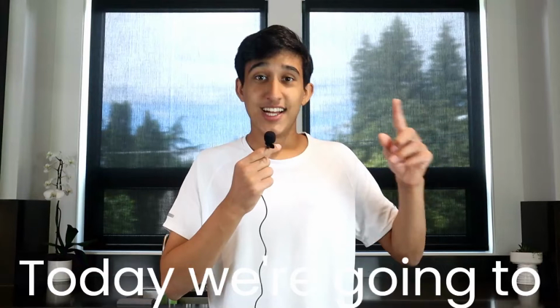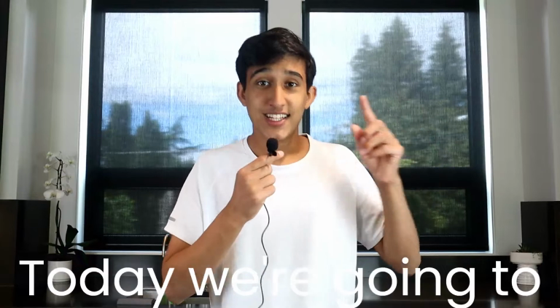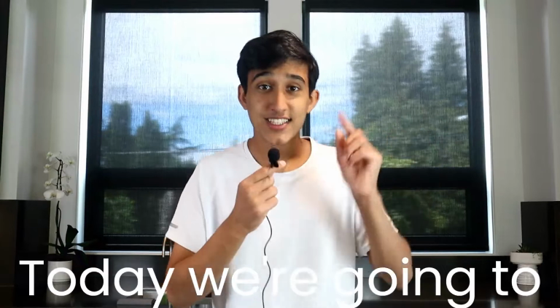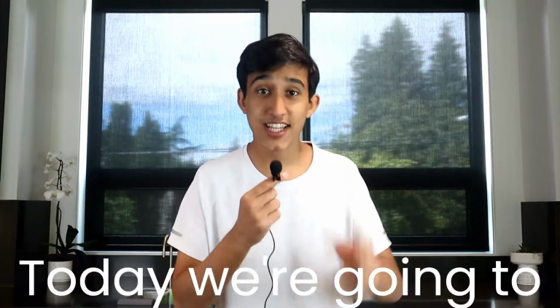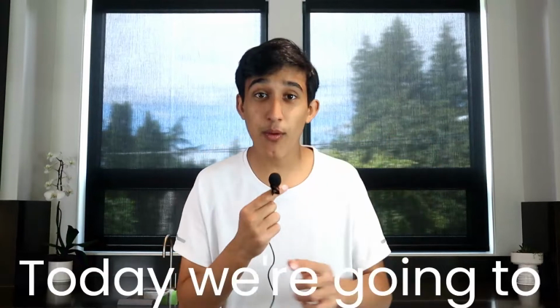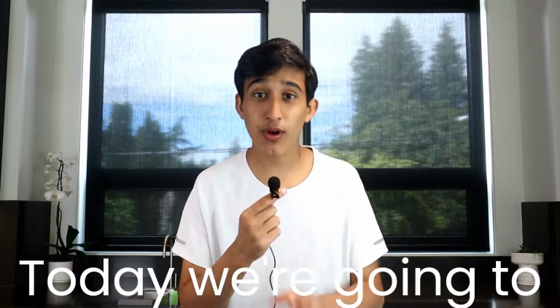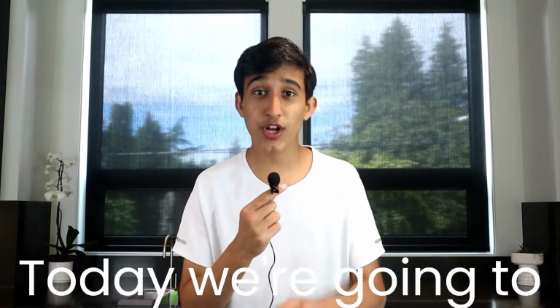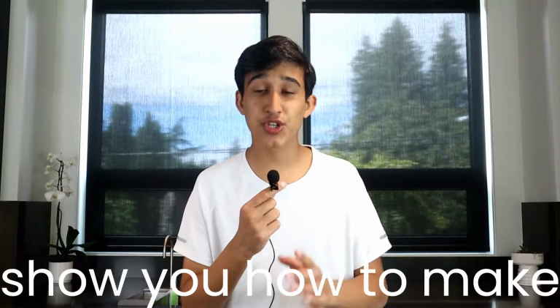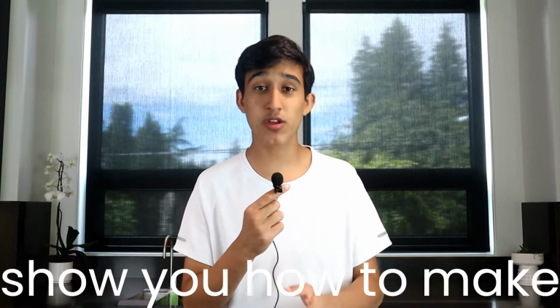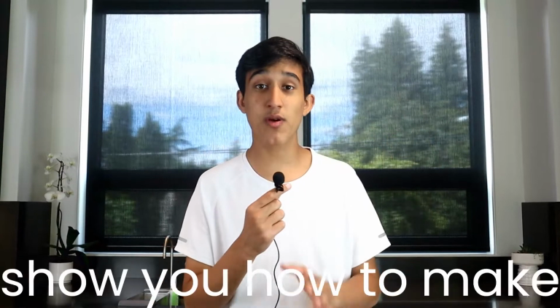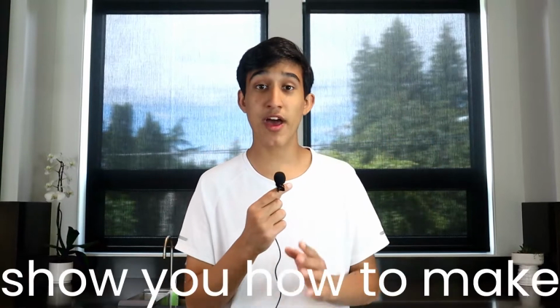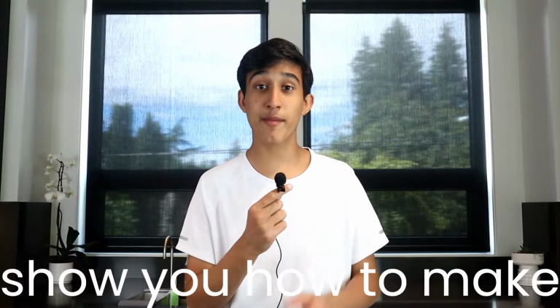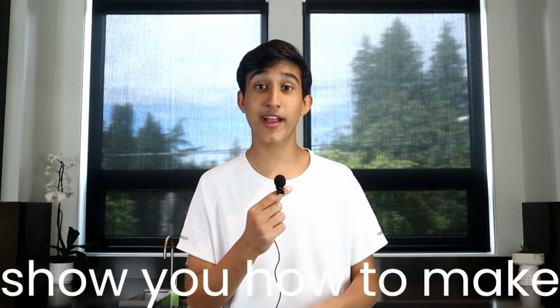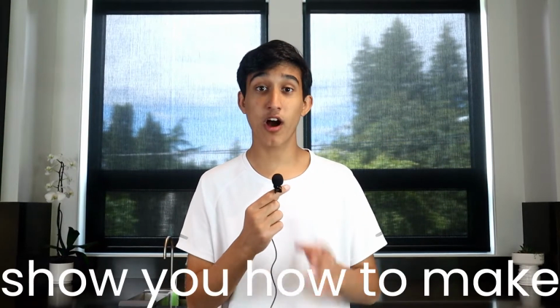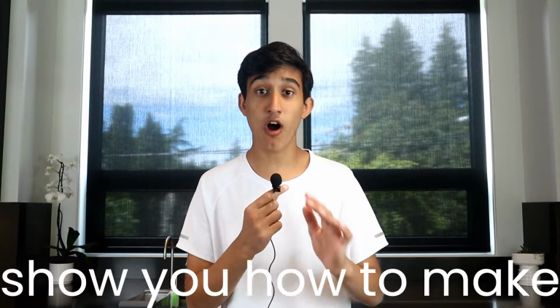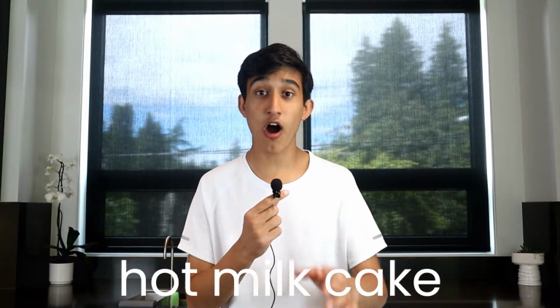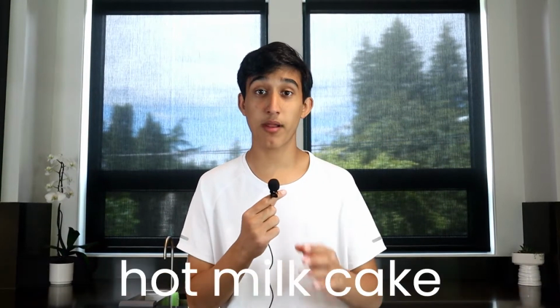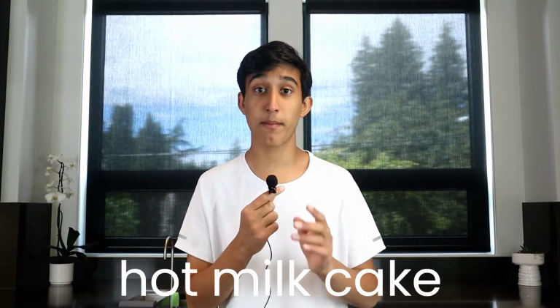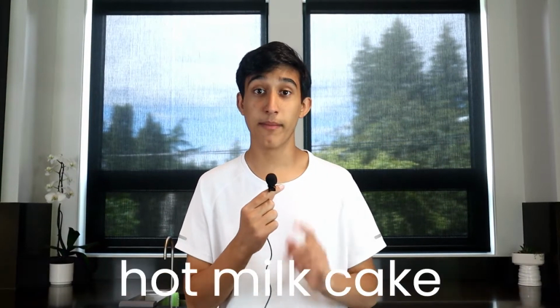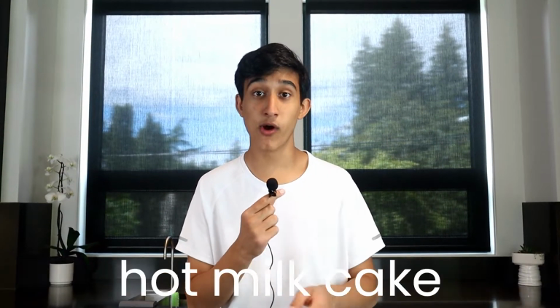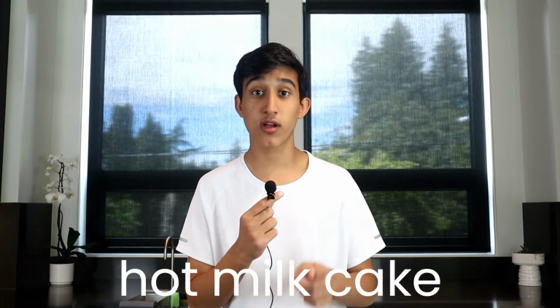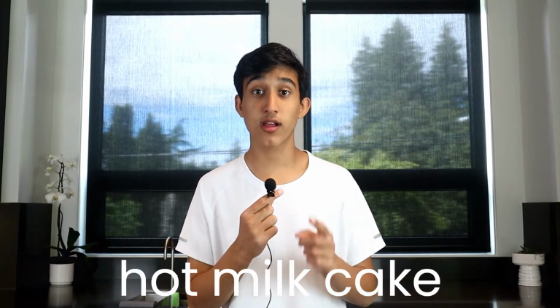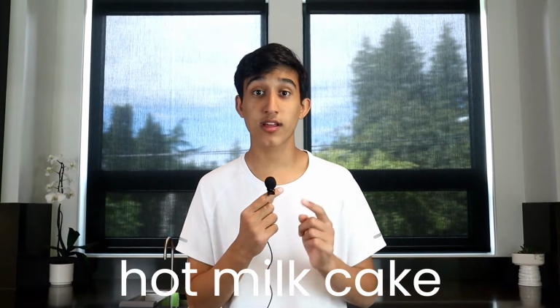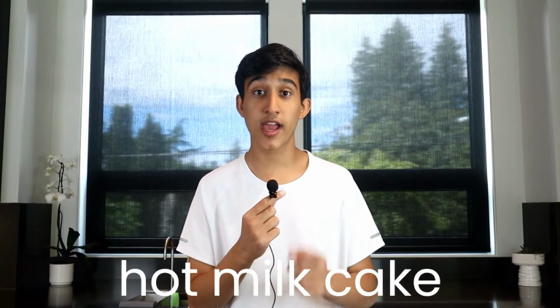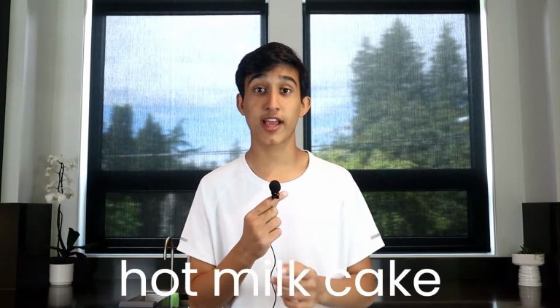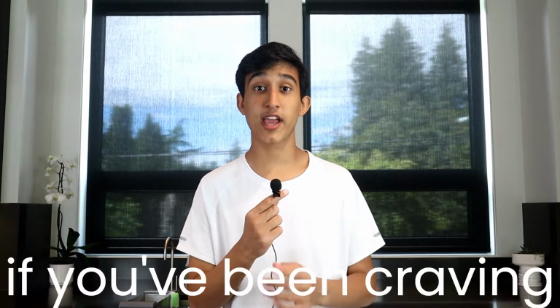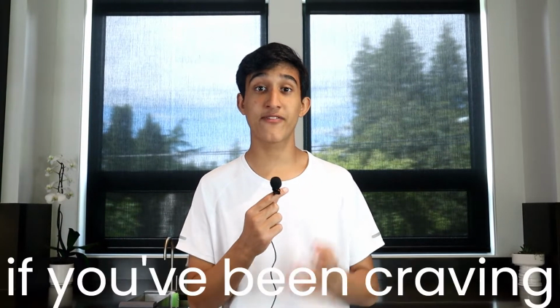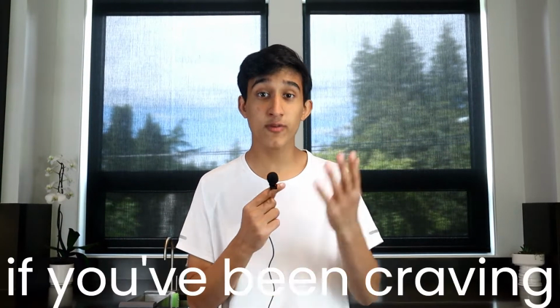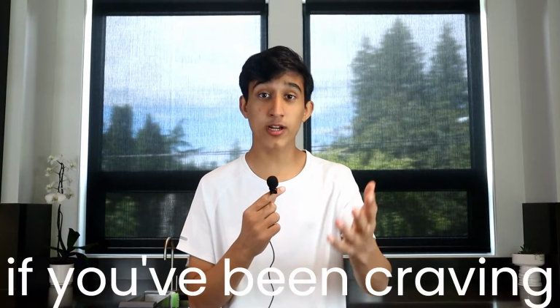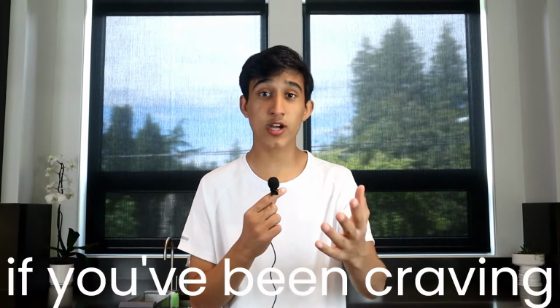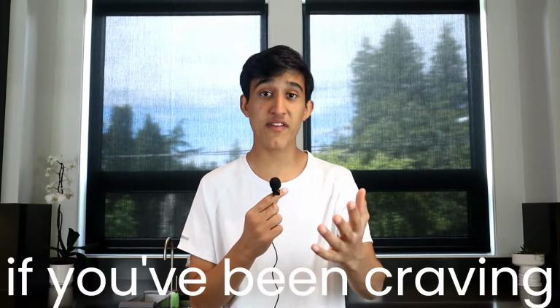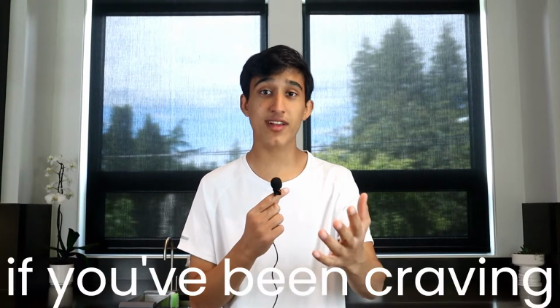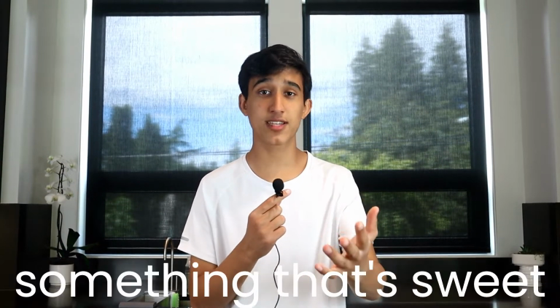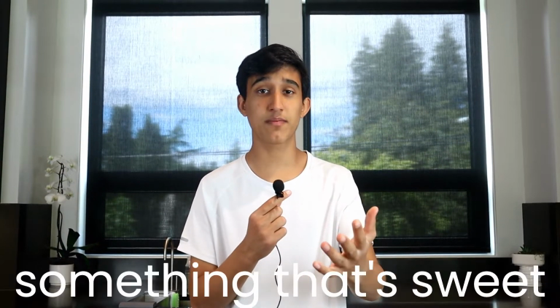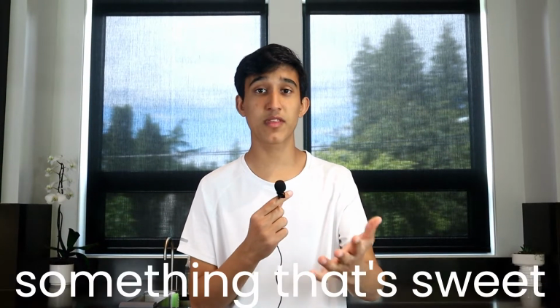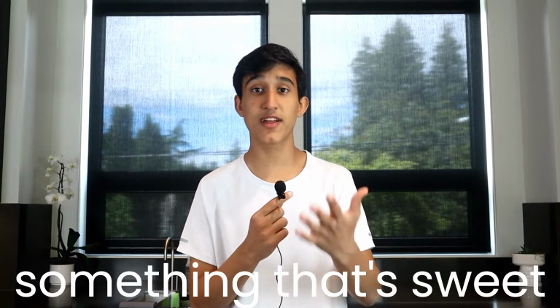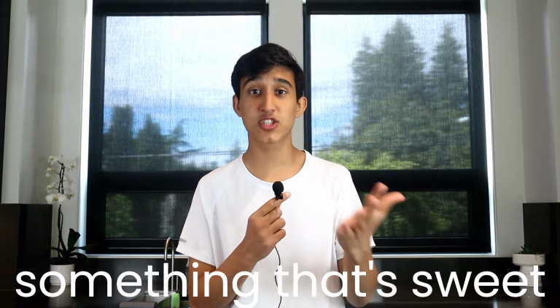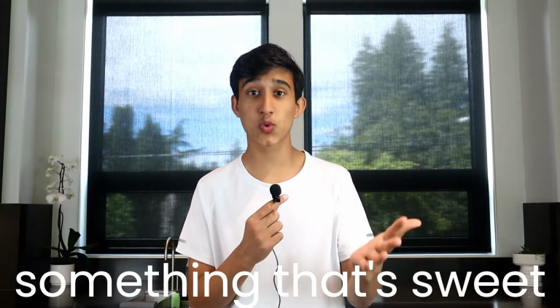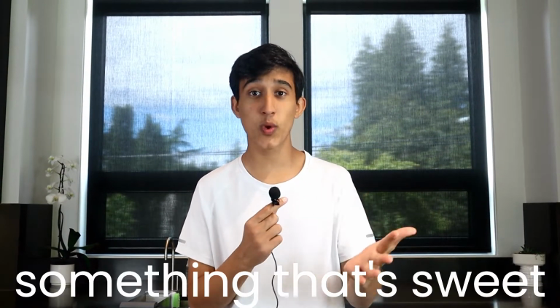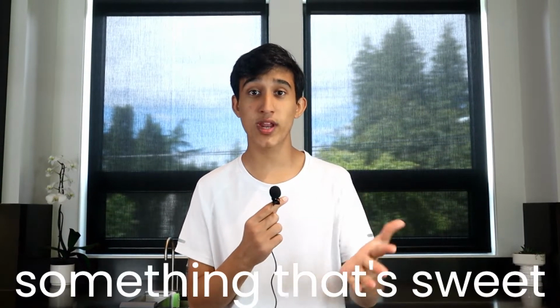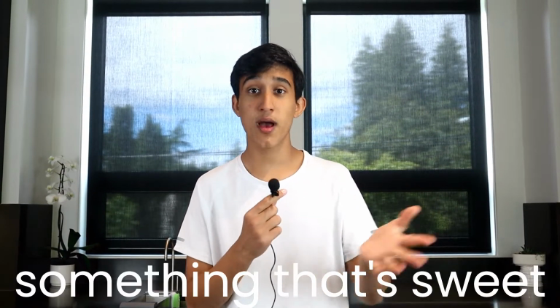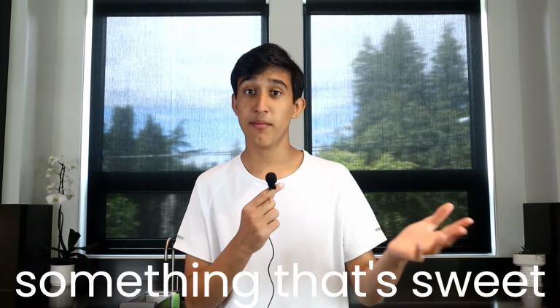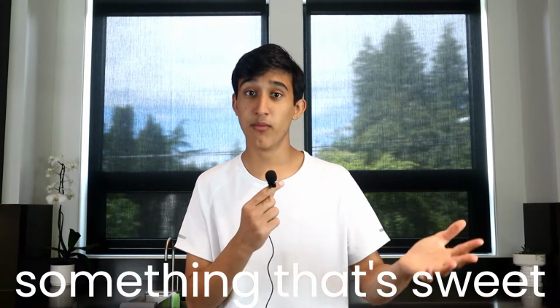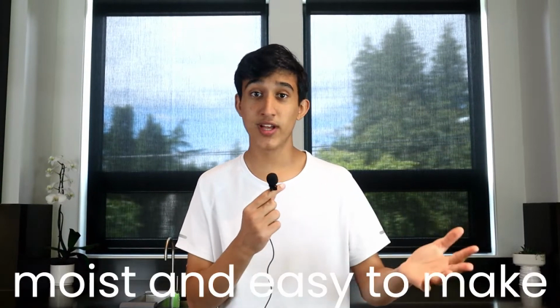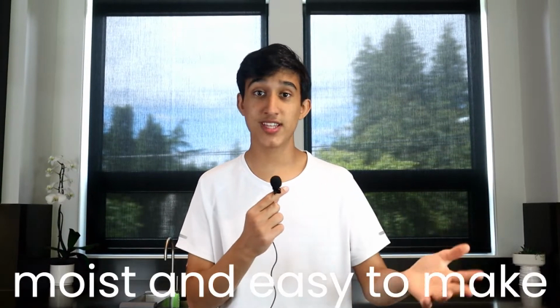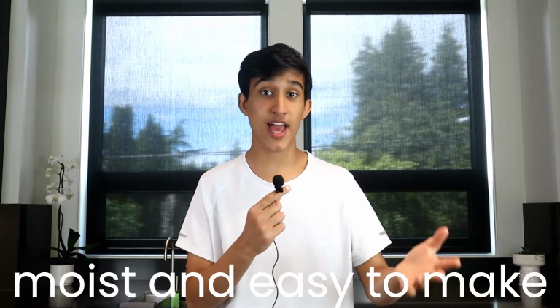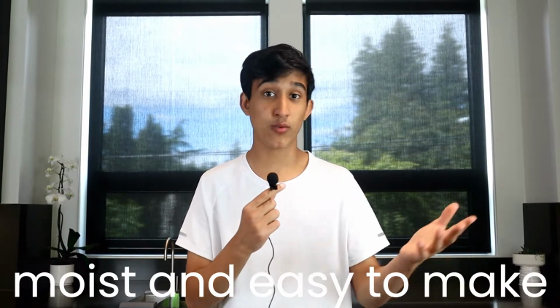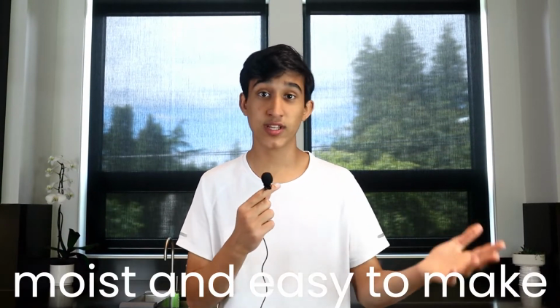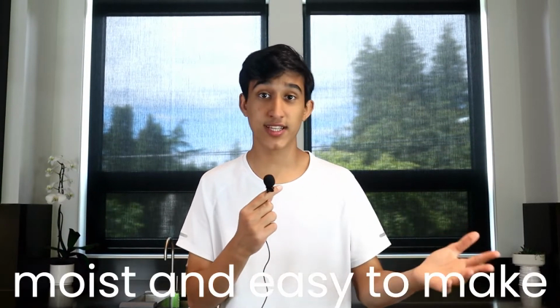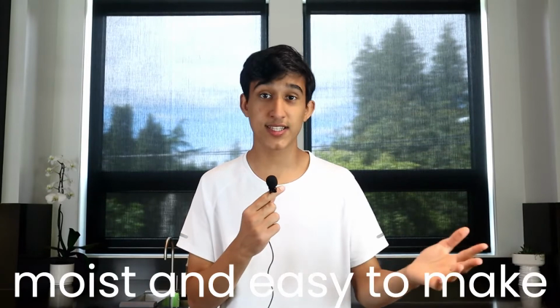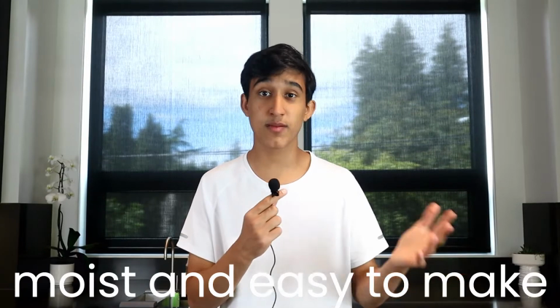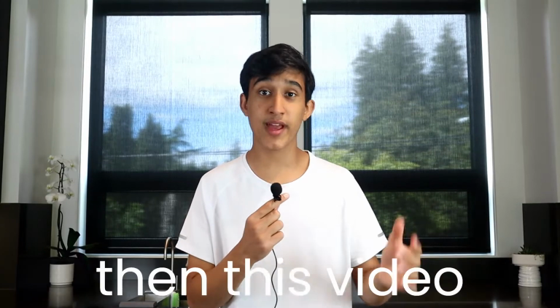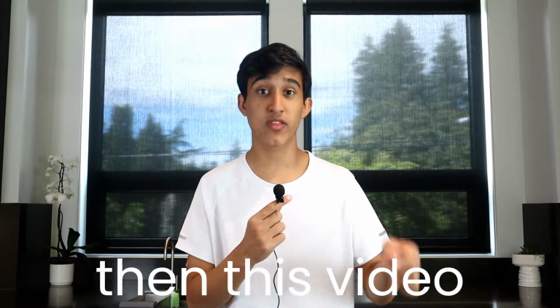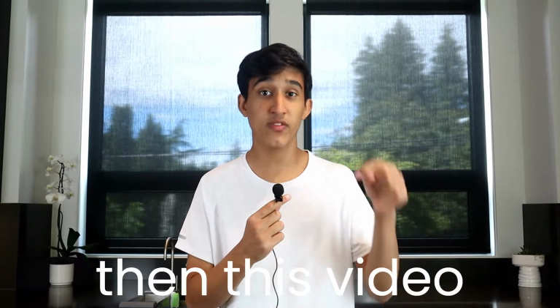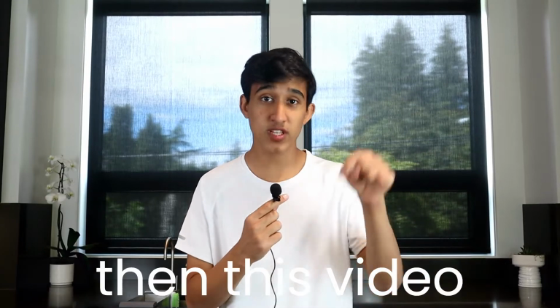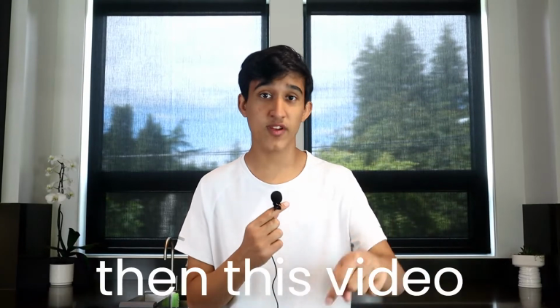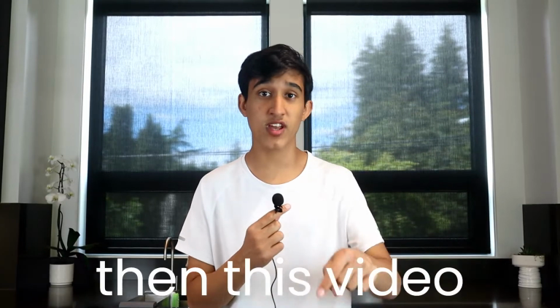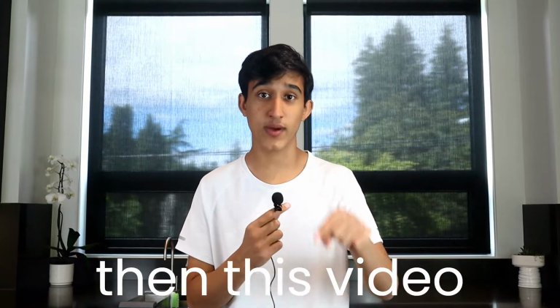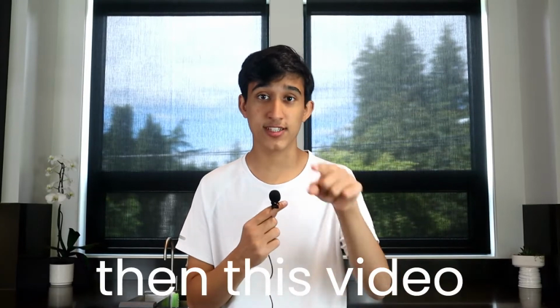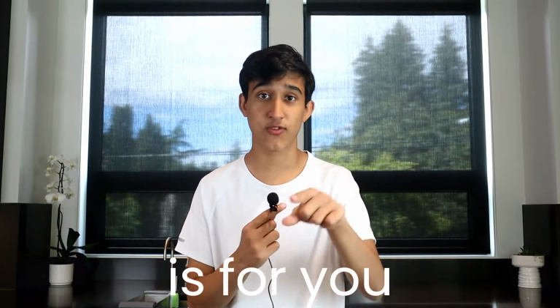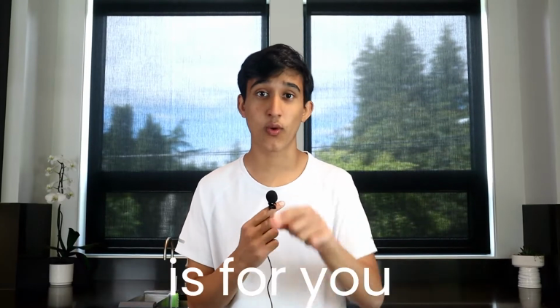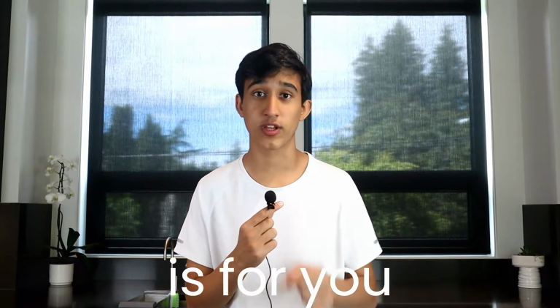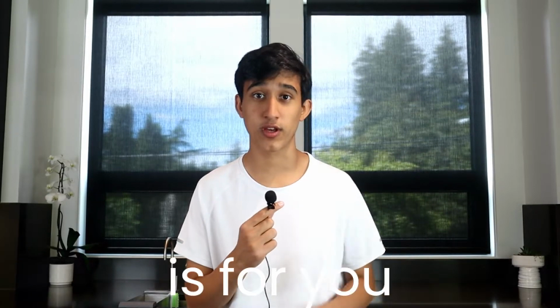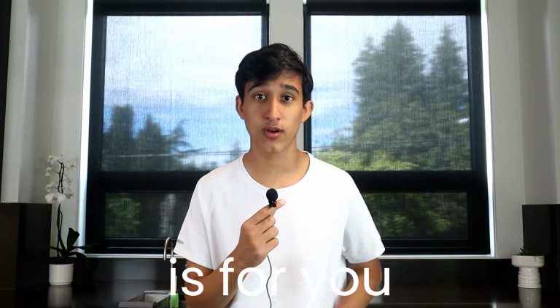Today we're going to show you how to make hot milk cake. If you've been craving something that's sweet, moist, and easy to make, this video is for you.